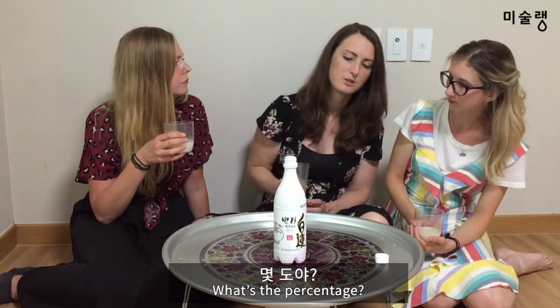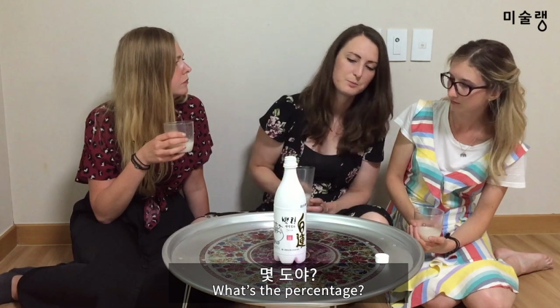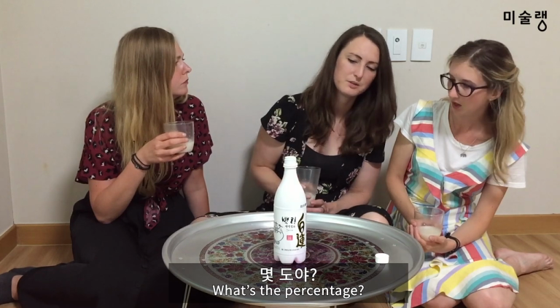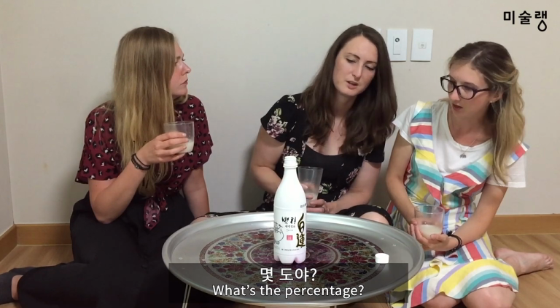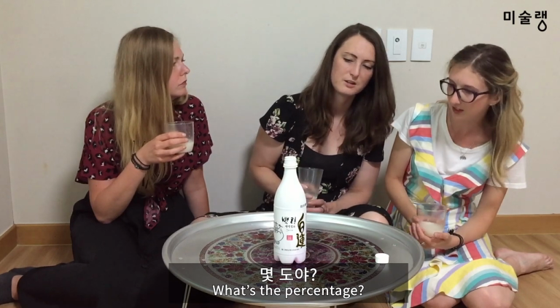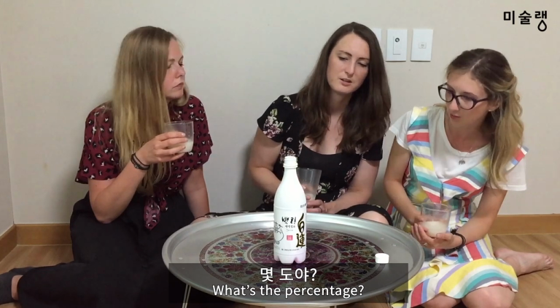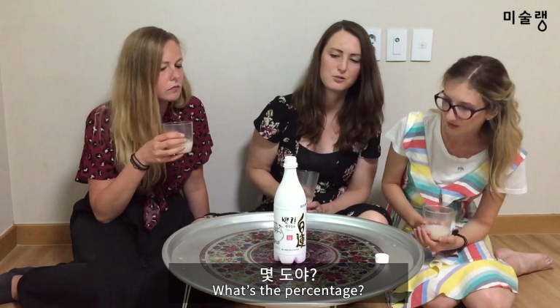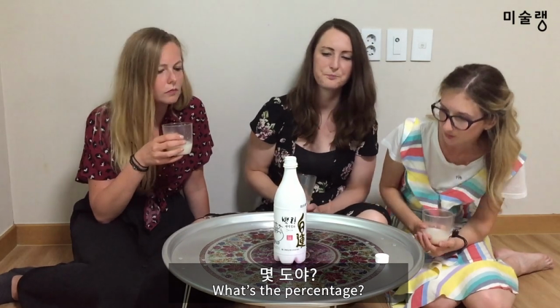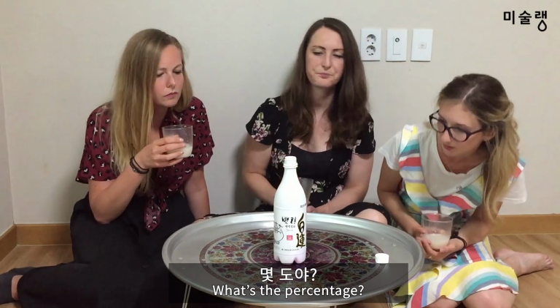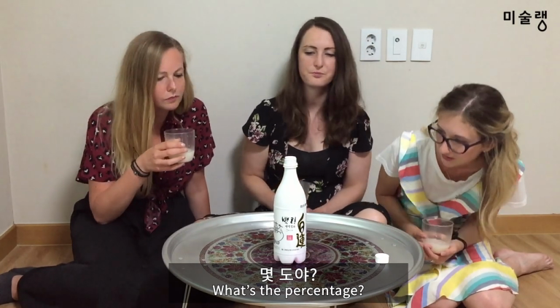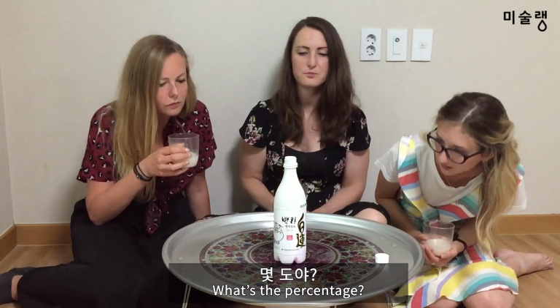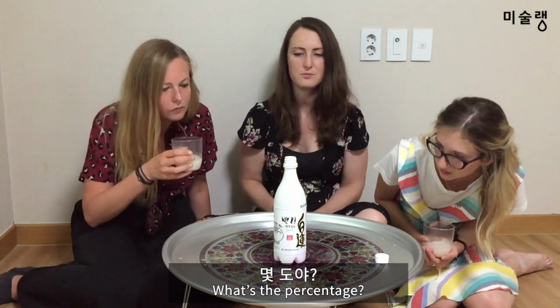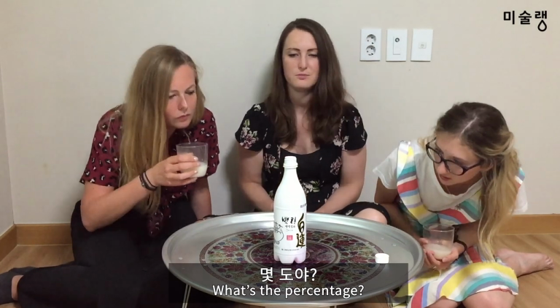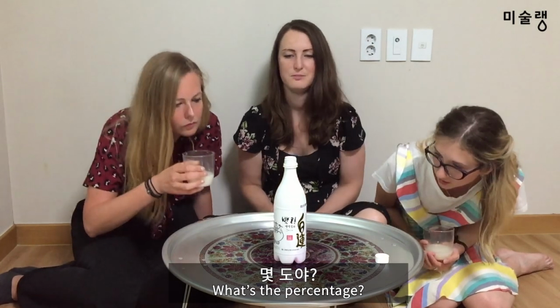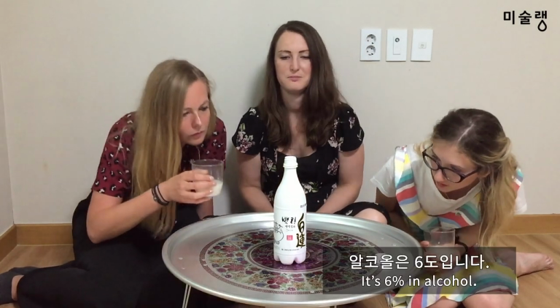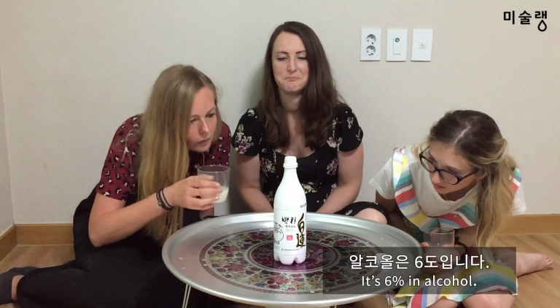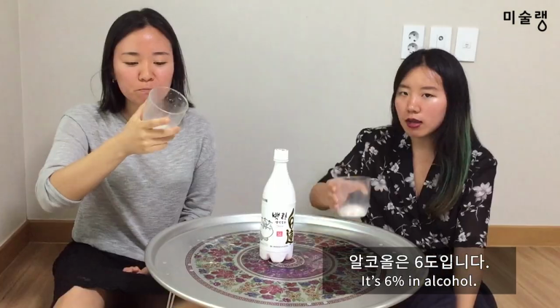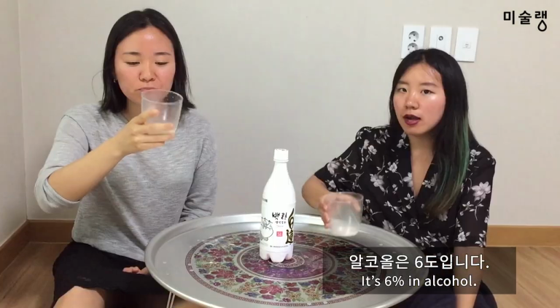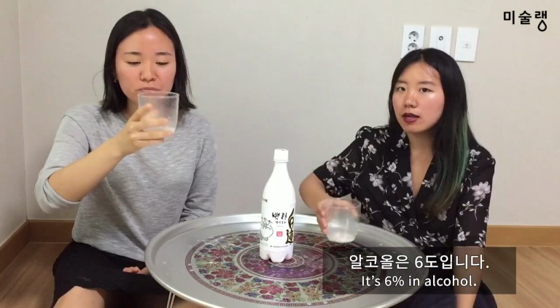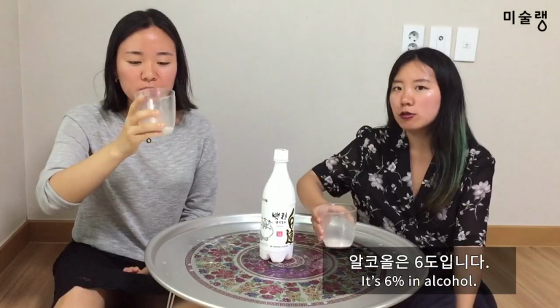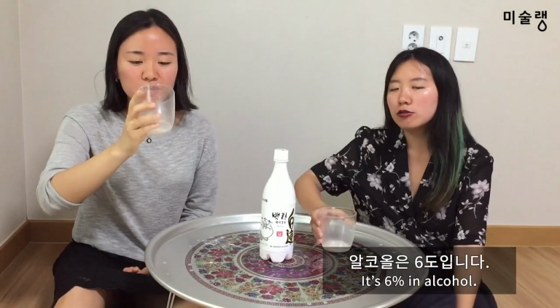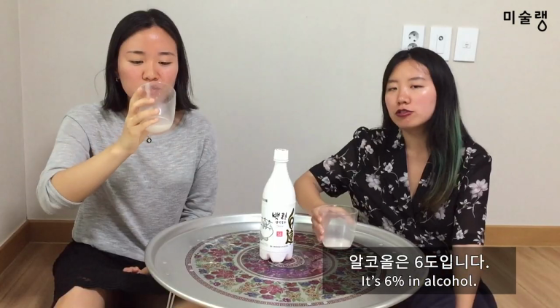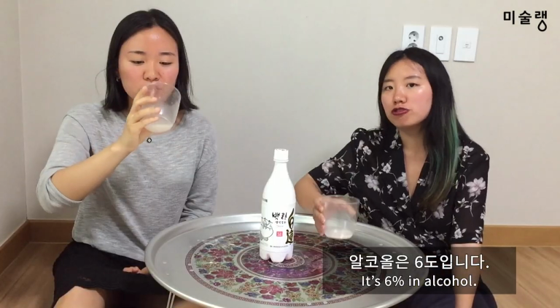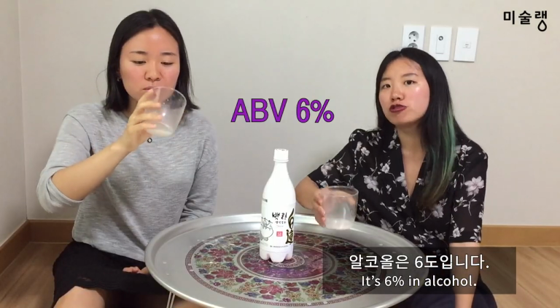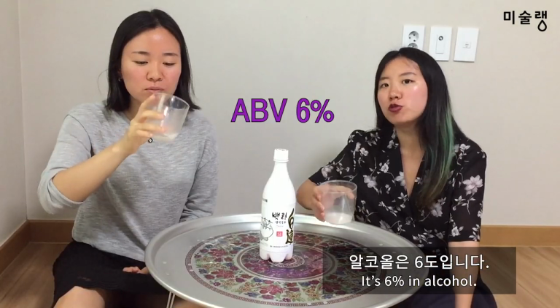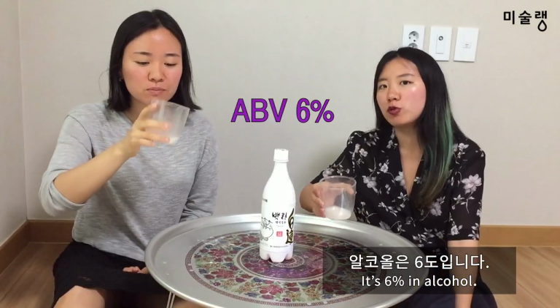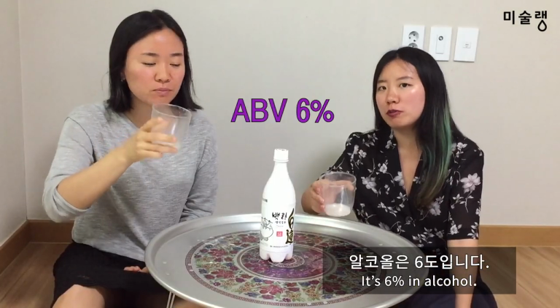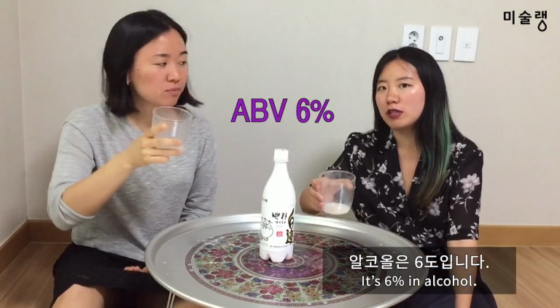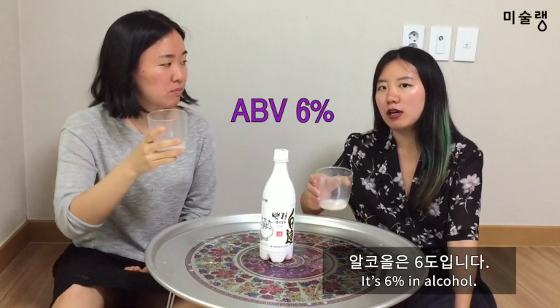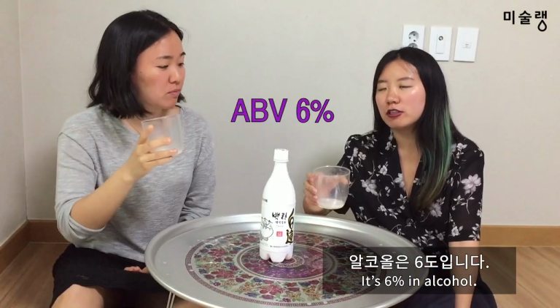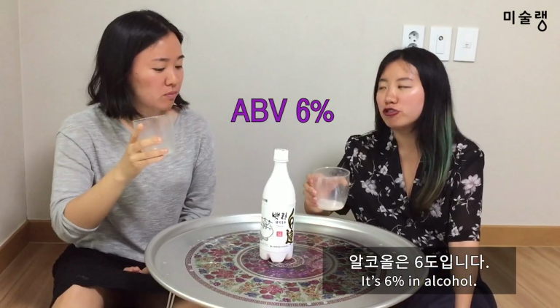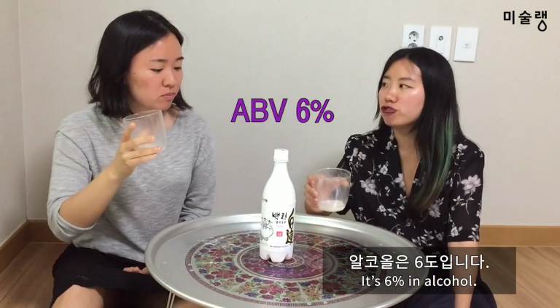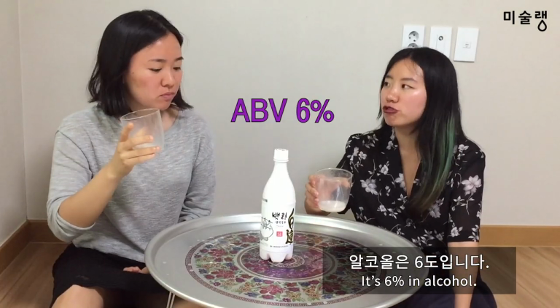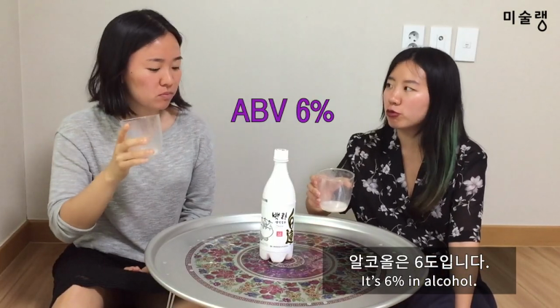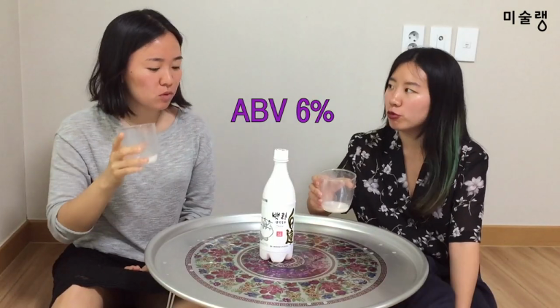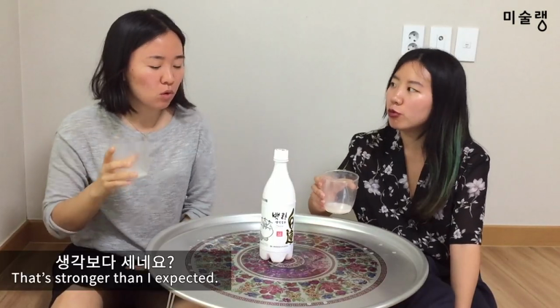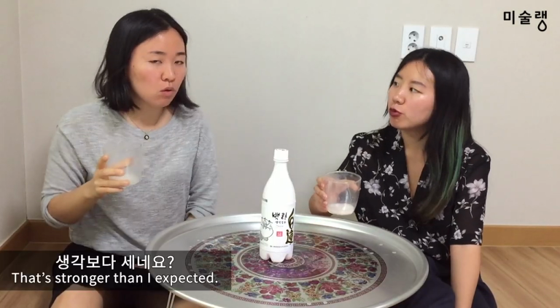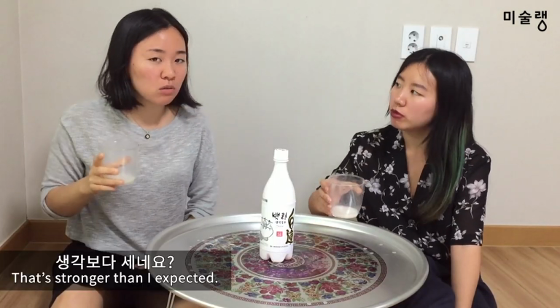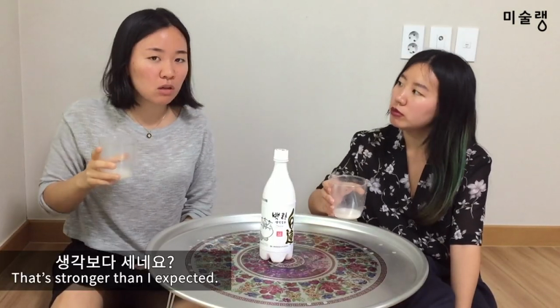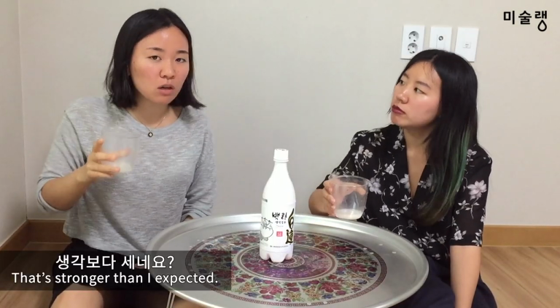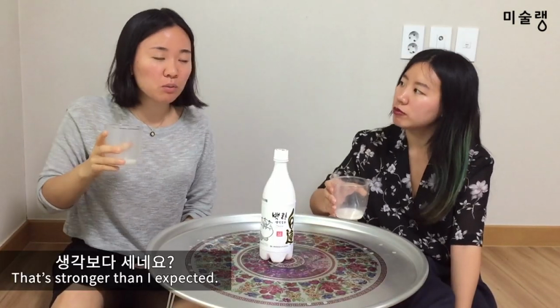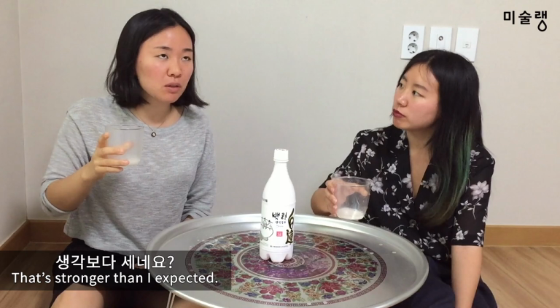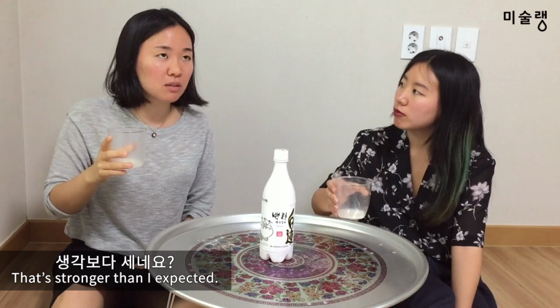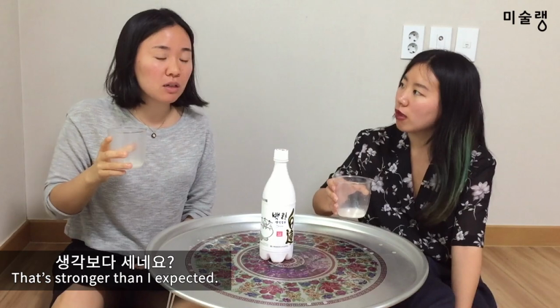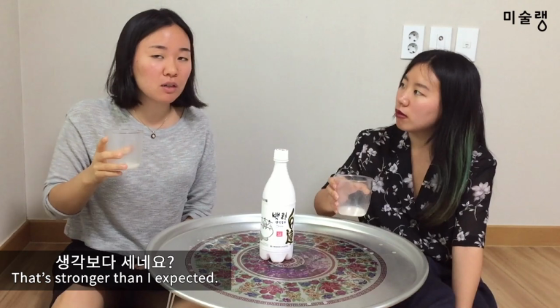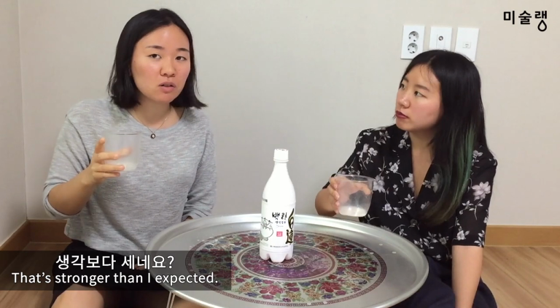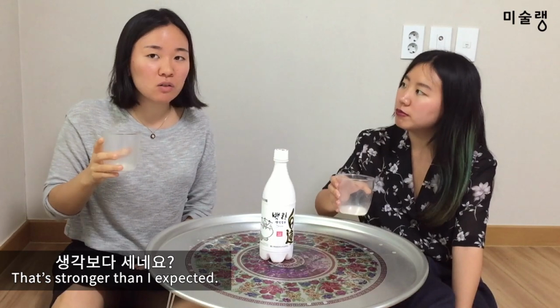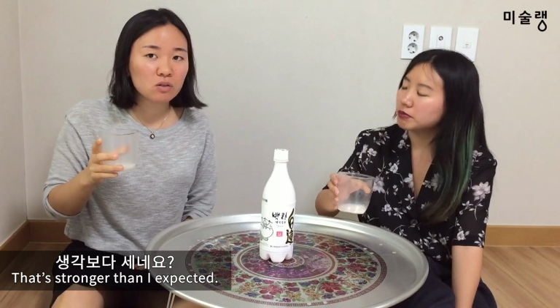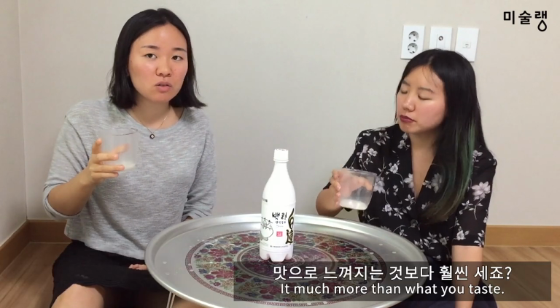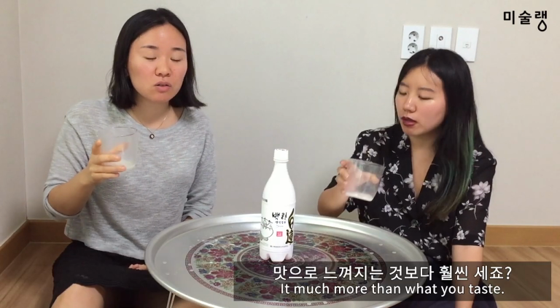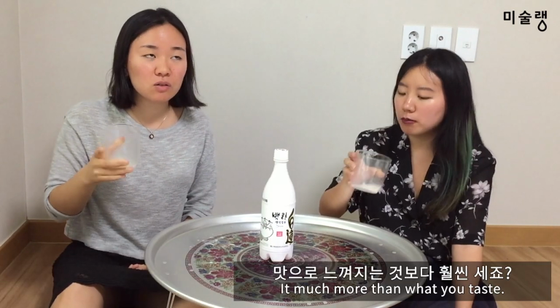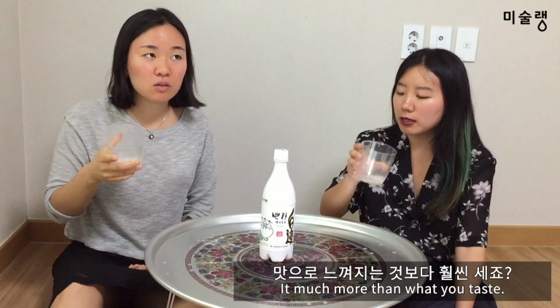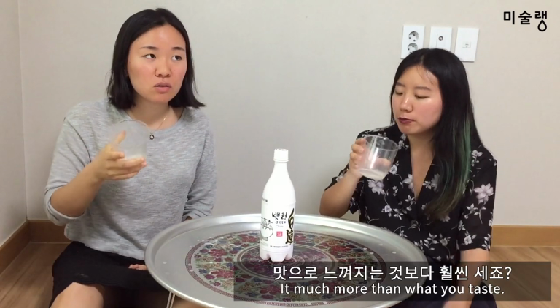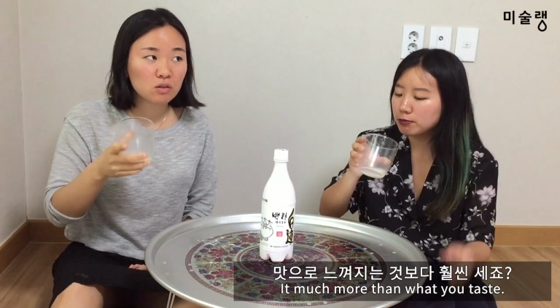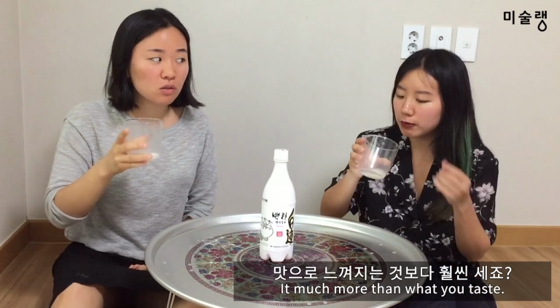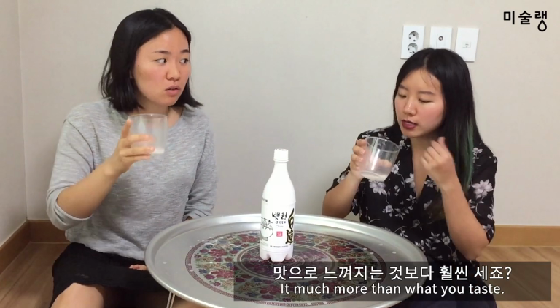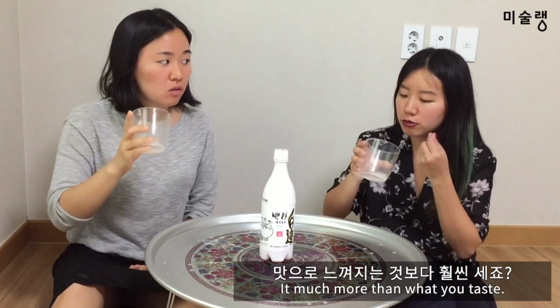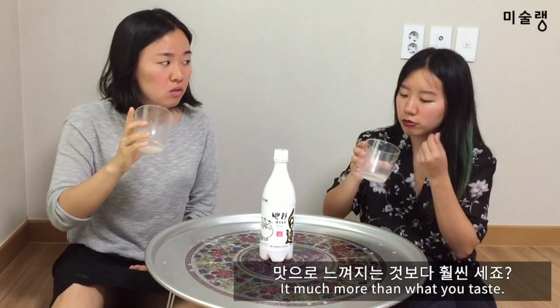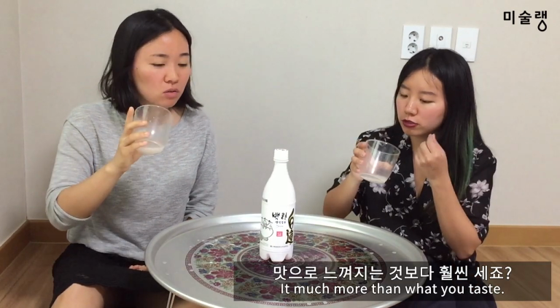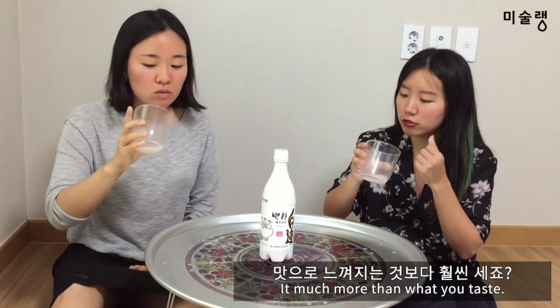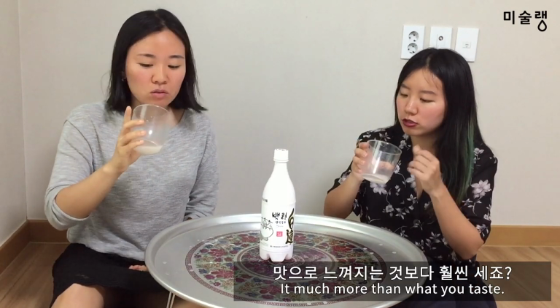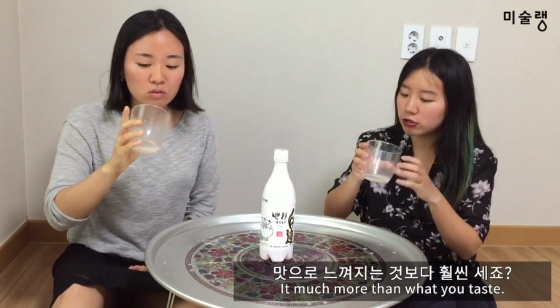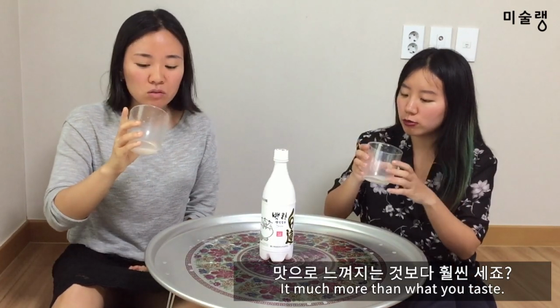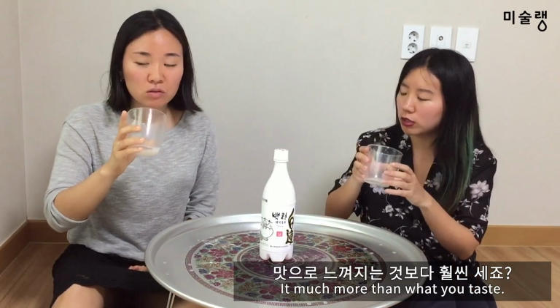What's the percentage? Alcohol is 6 degrees. It's more expensive than I thought — more expensive than the taste of the bottle suggests.